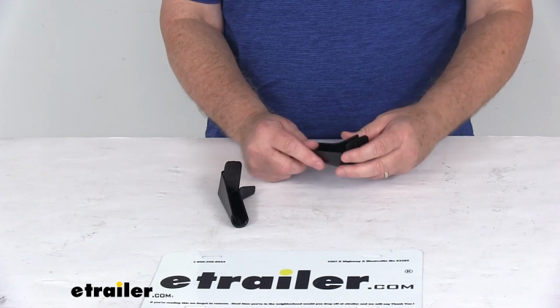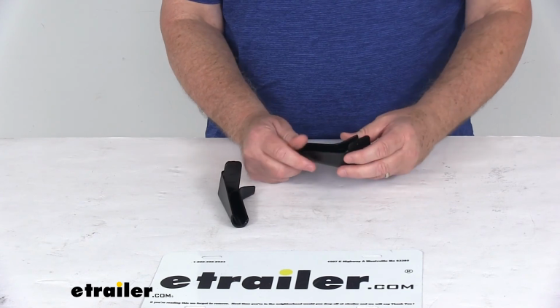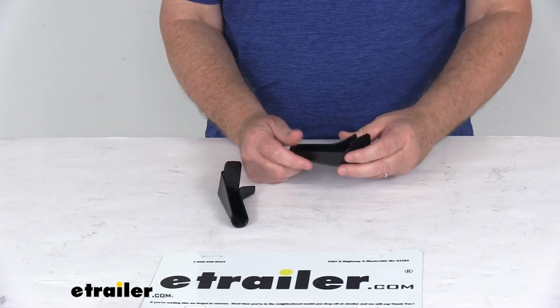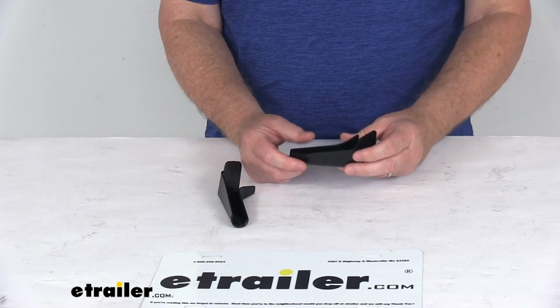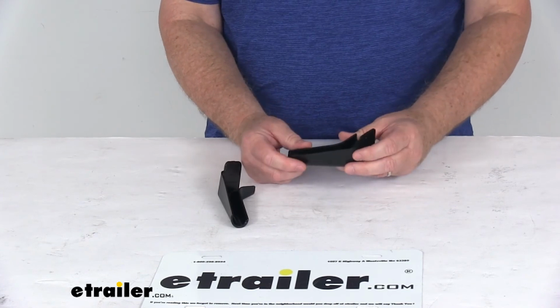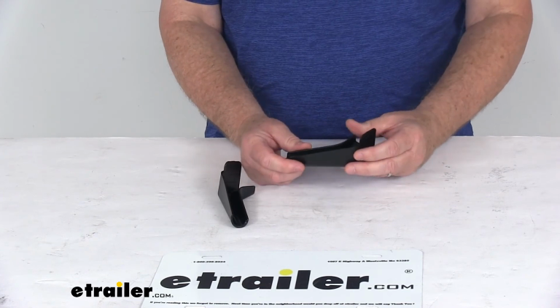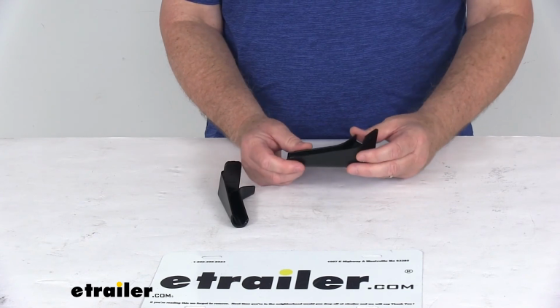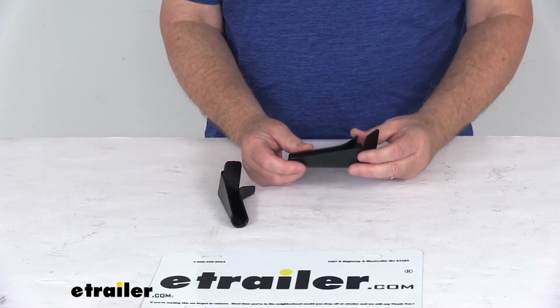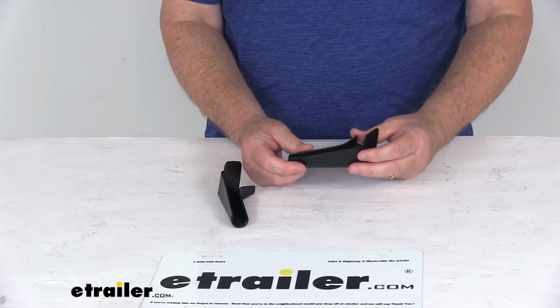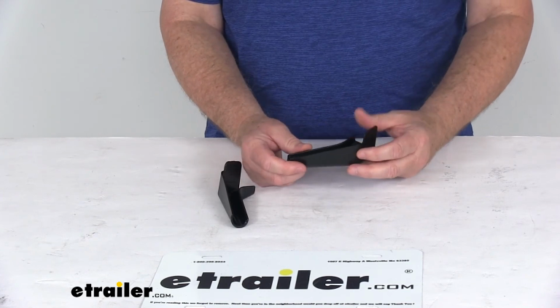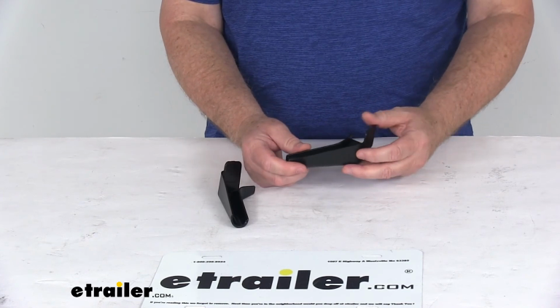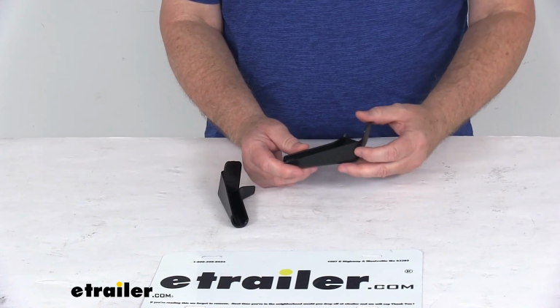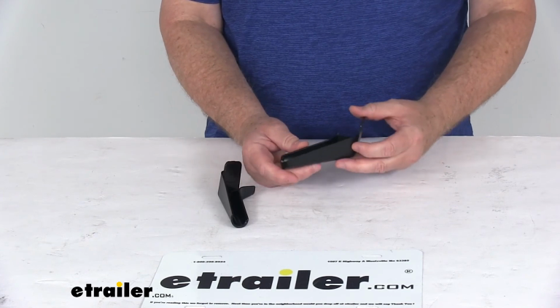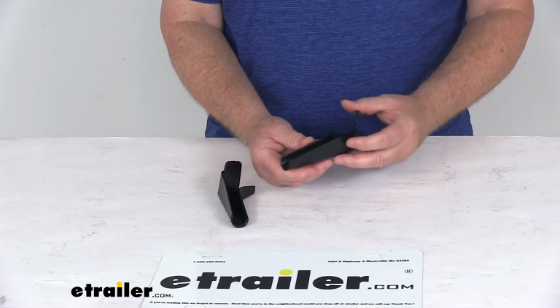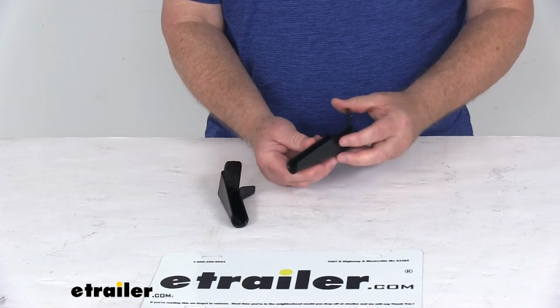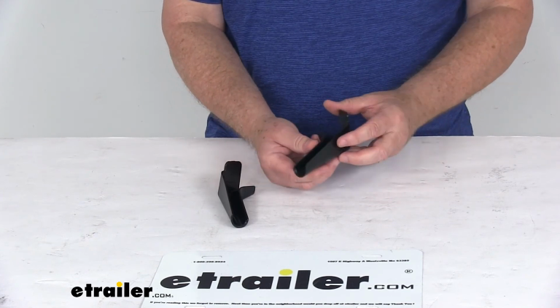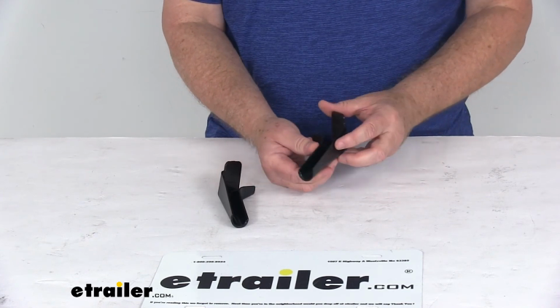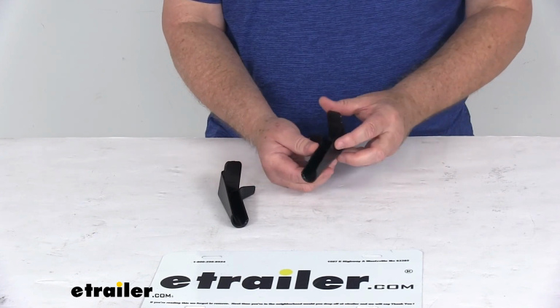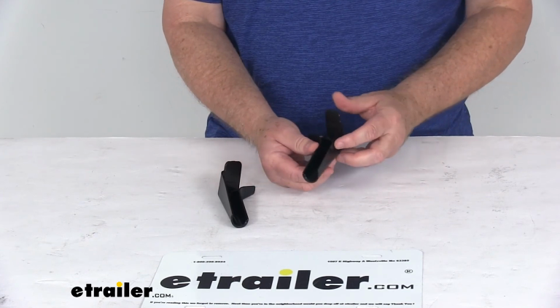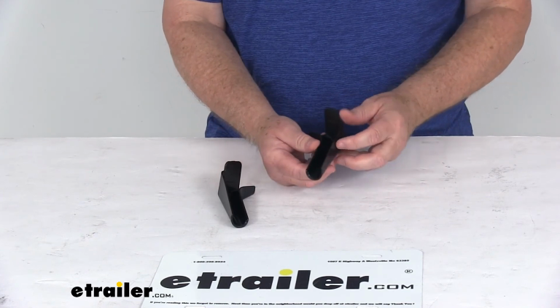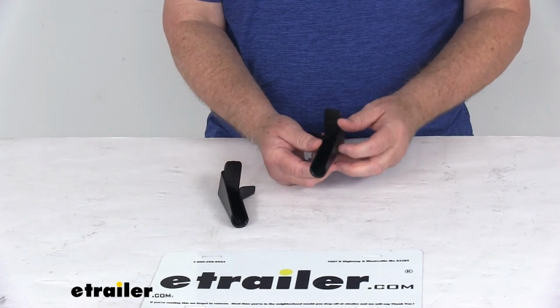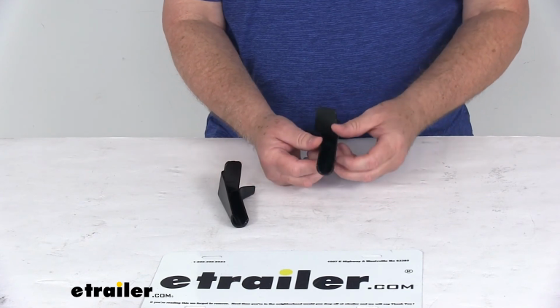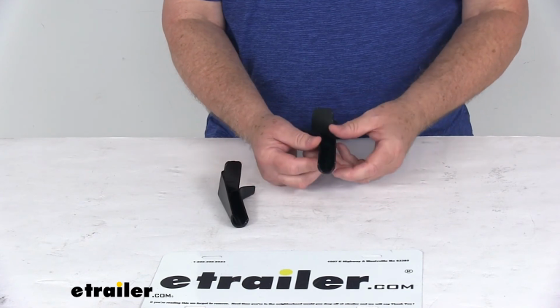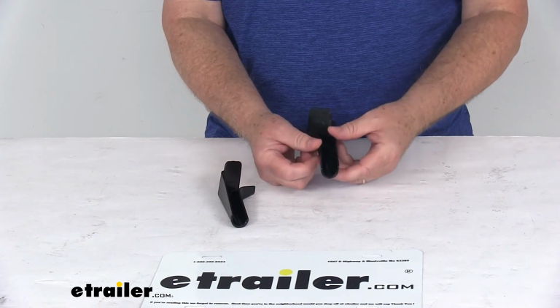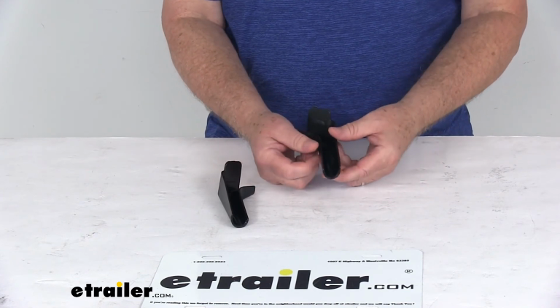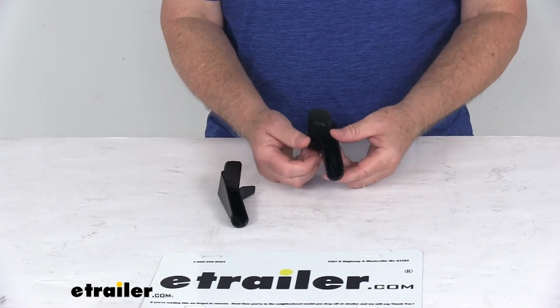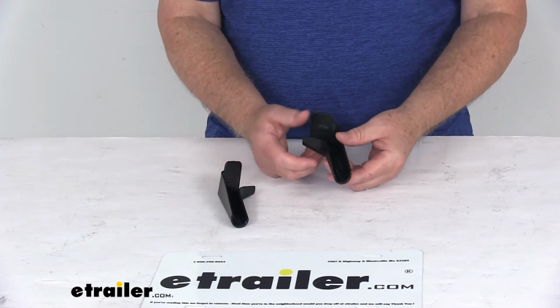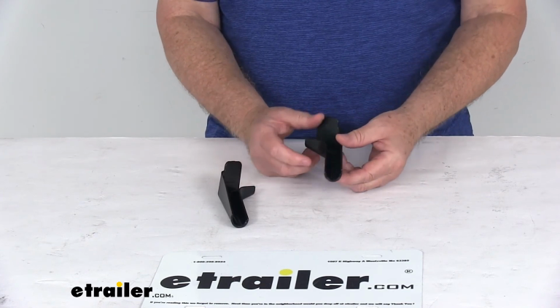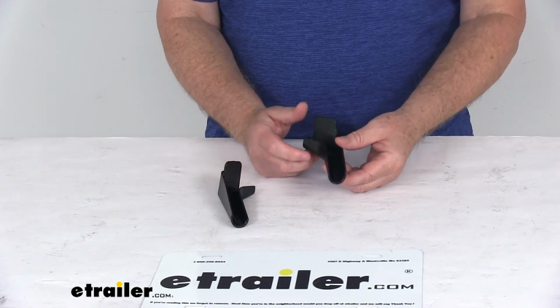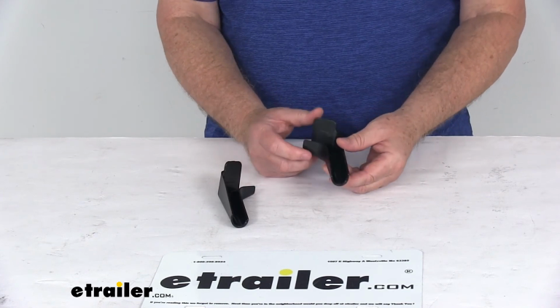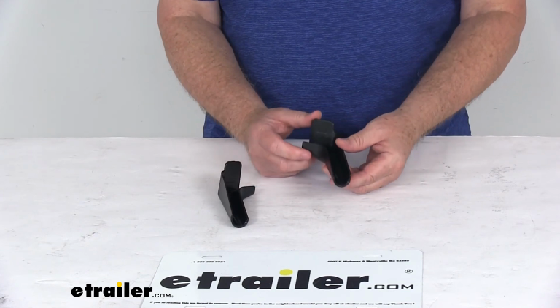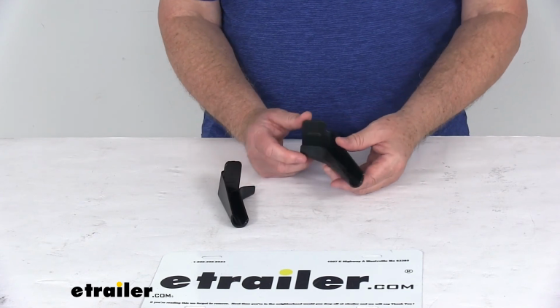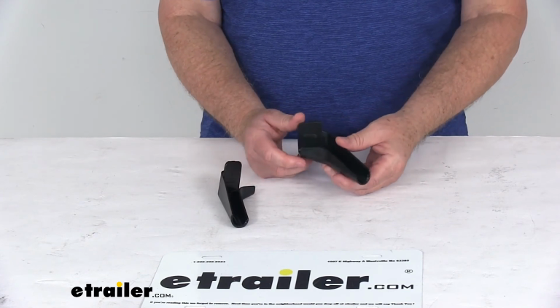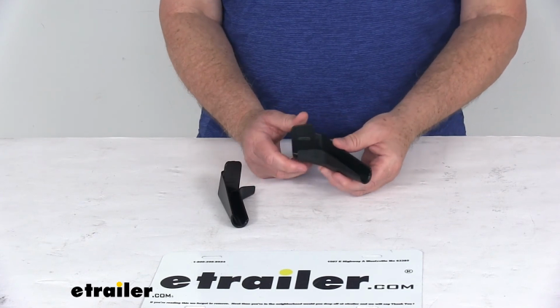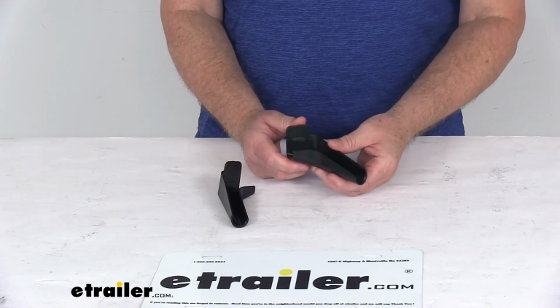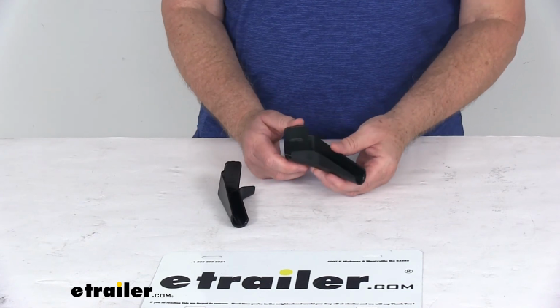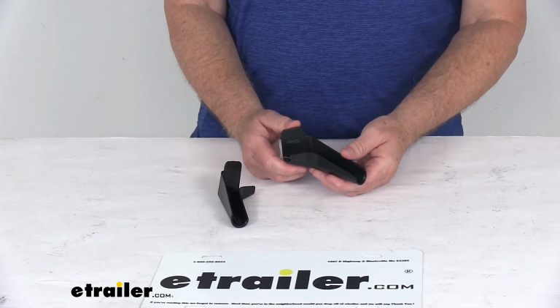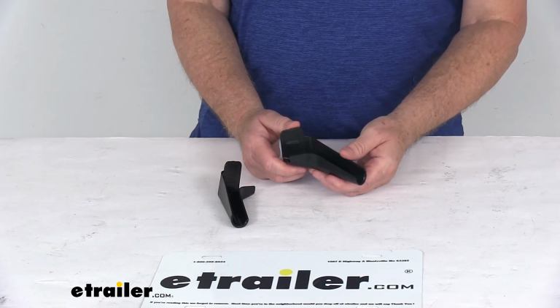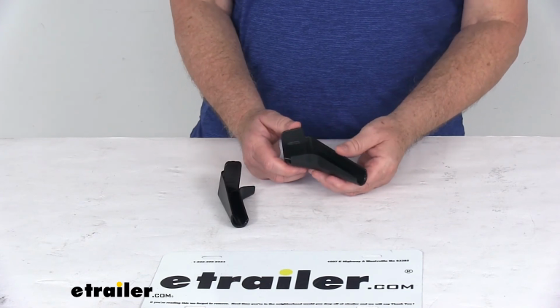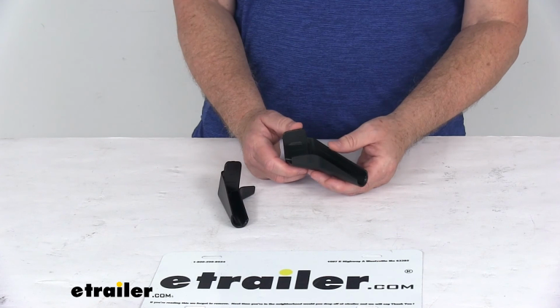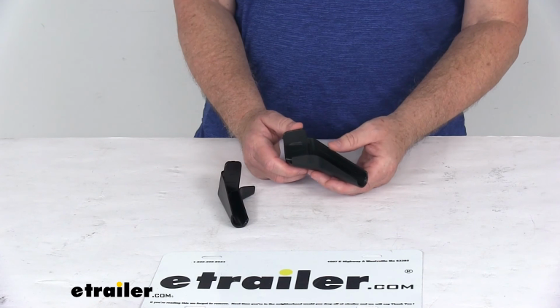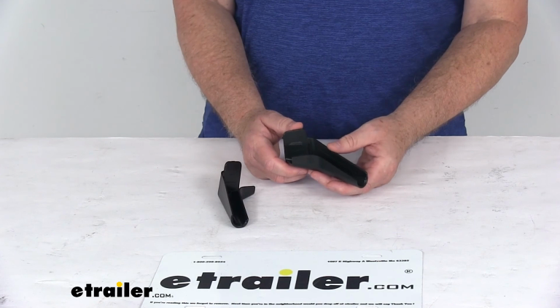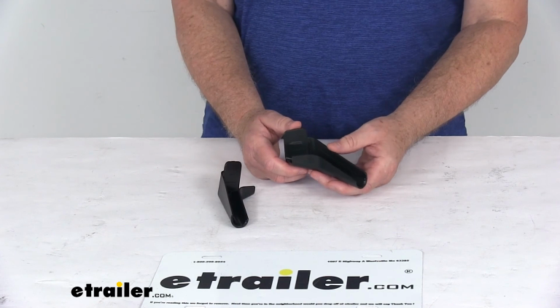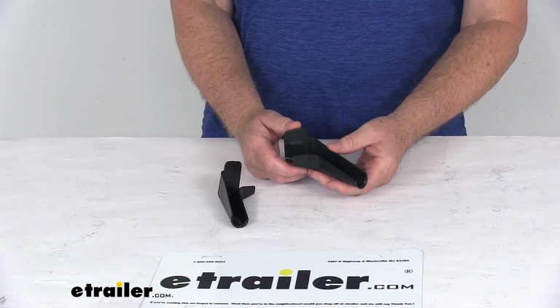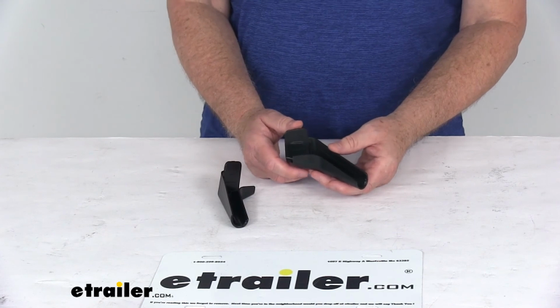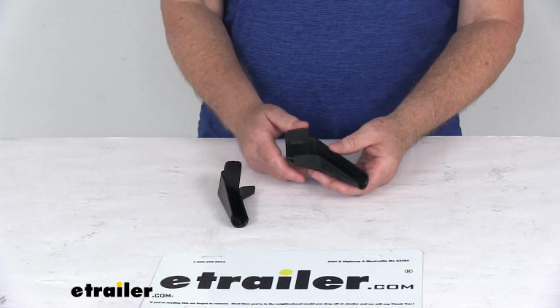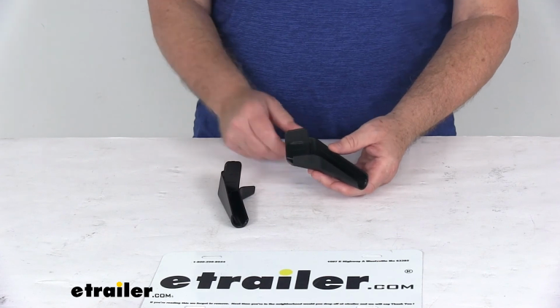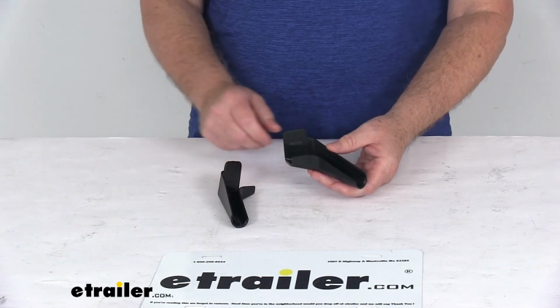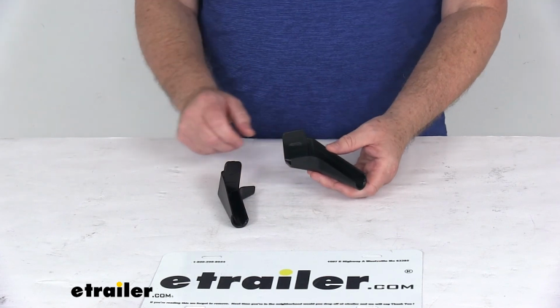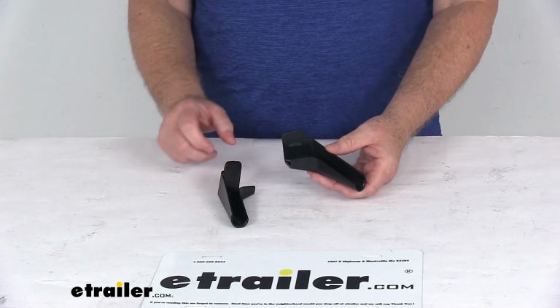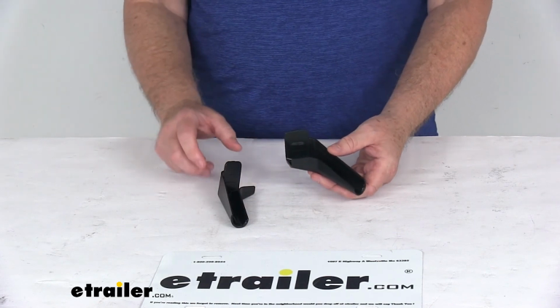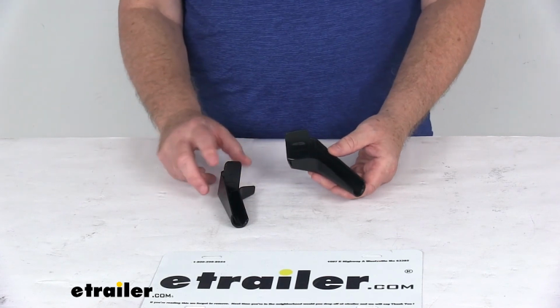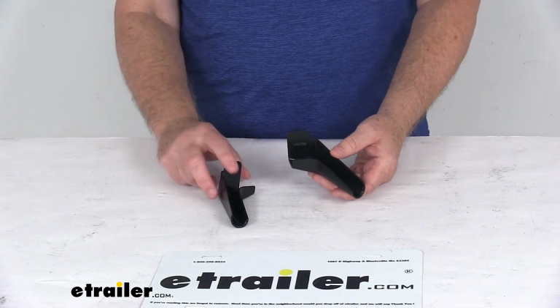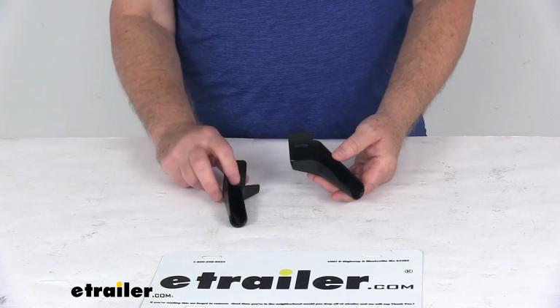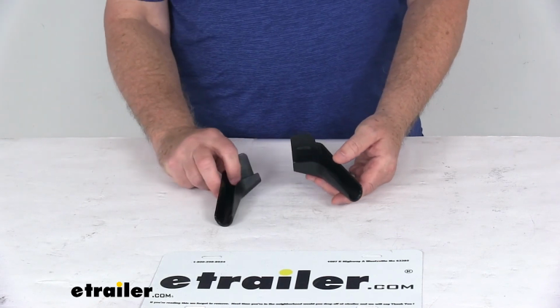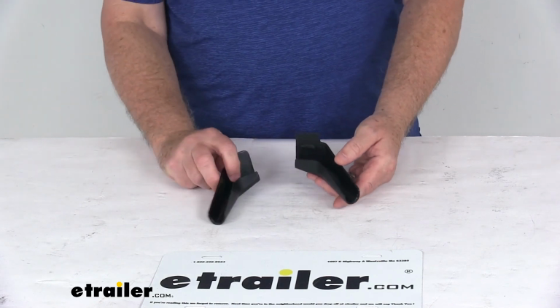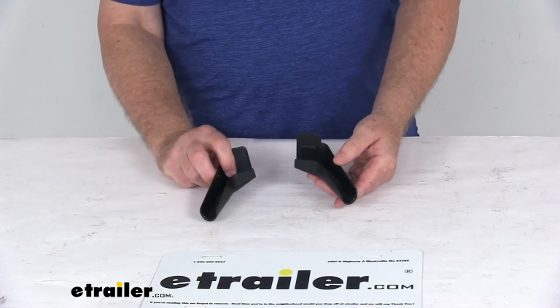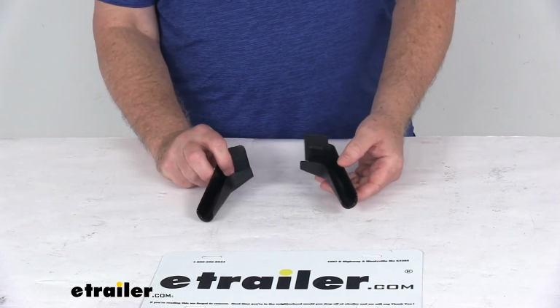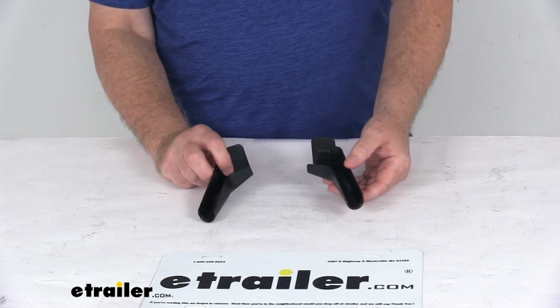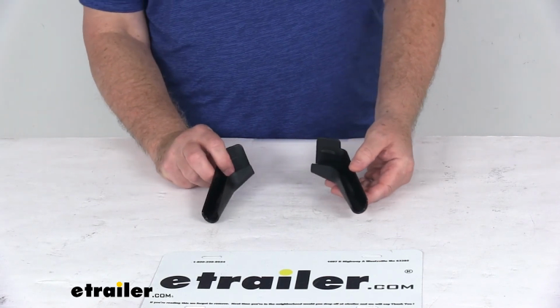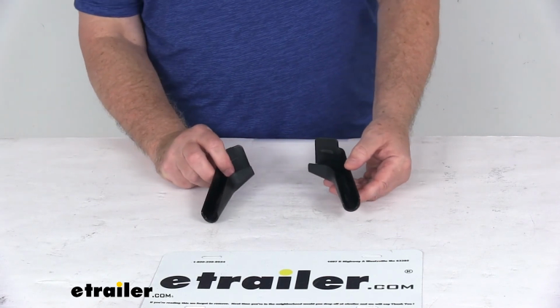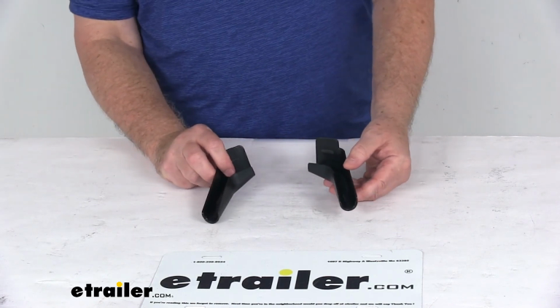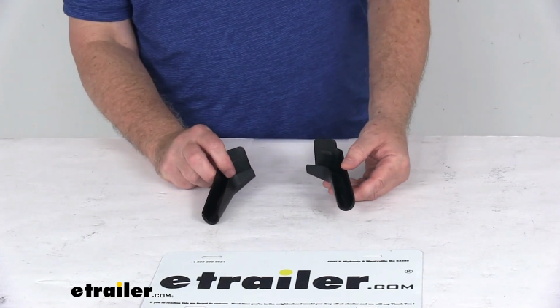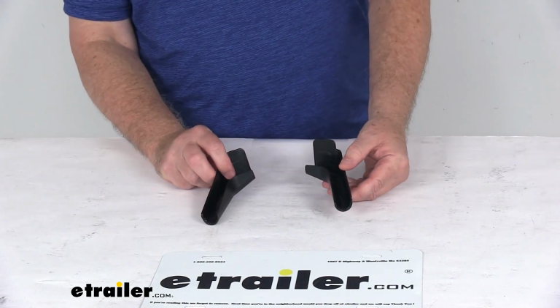That should do it for the review on the JR Products Black RV Extended Rain Gutter Spouts for a quantity of two.